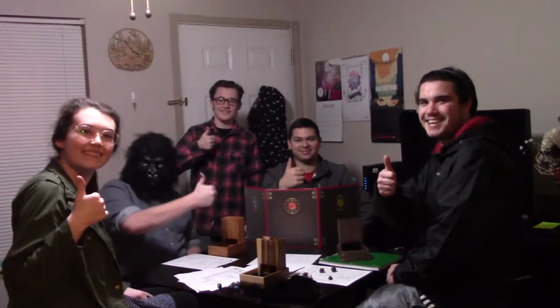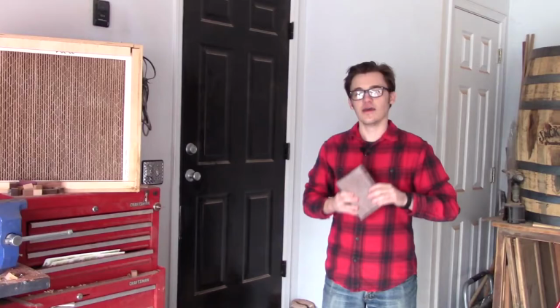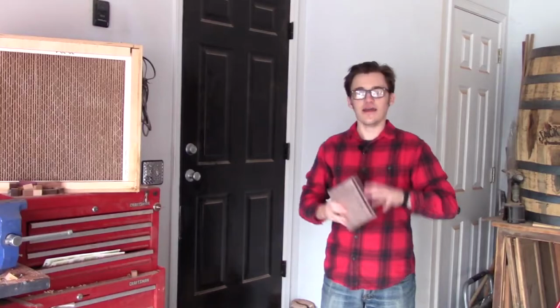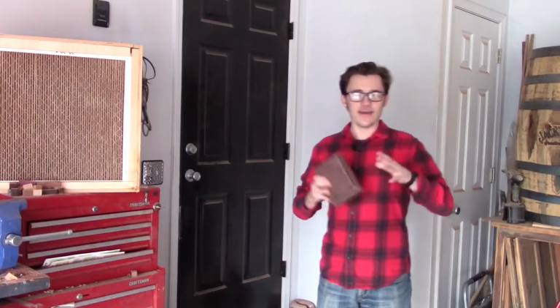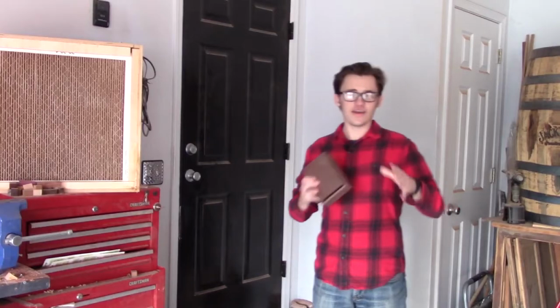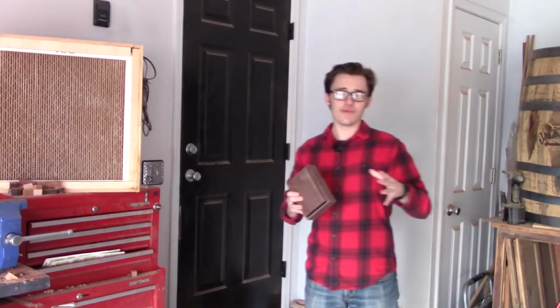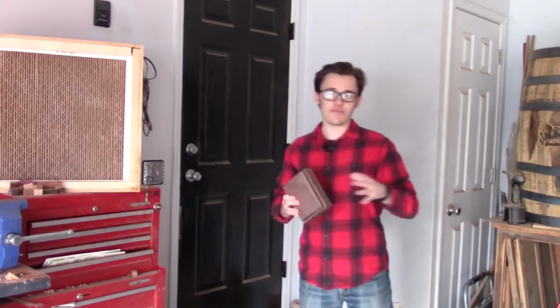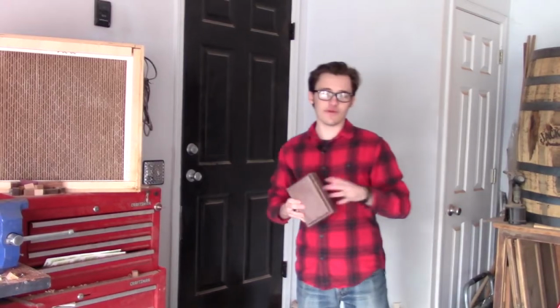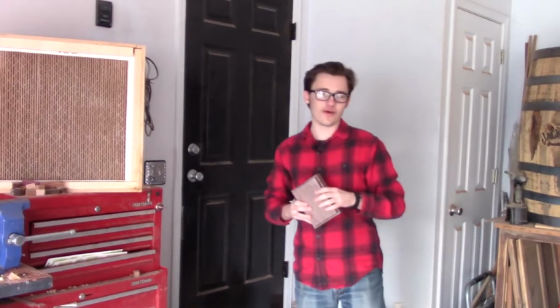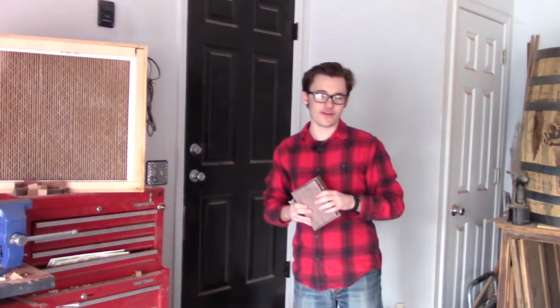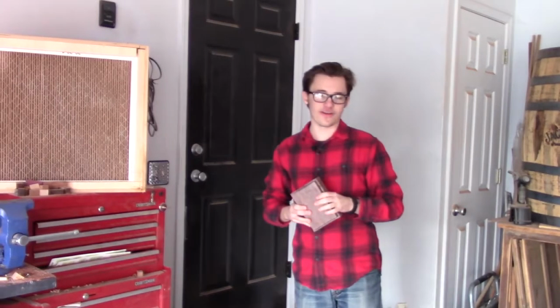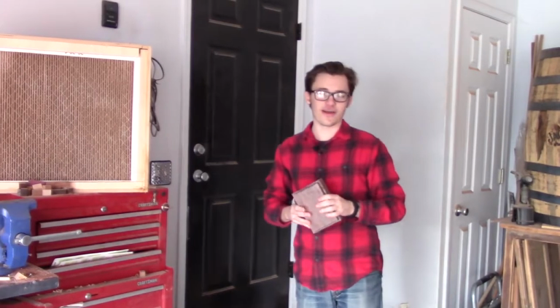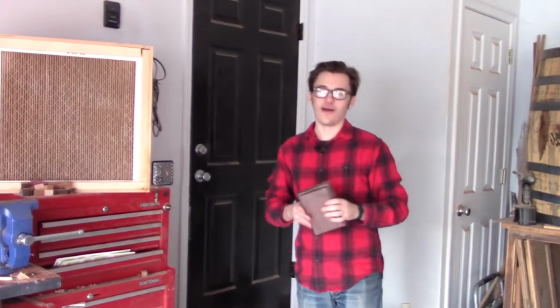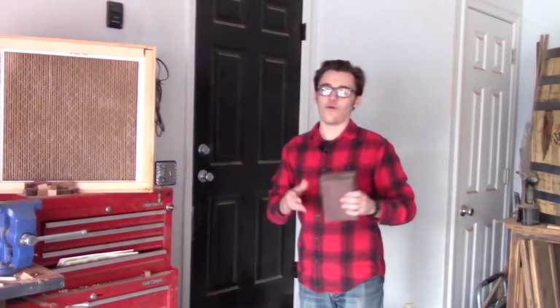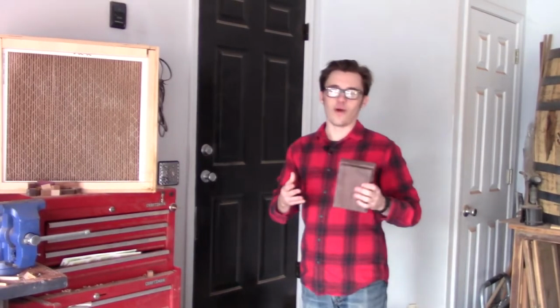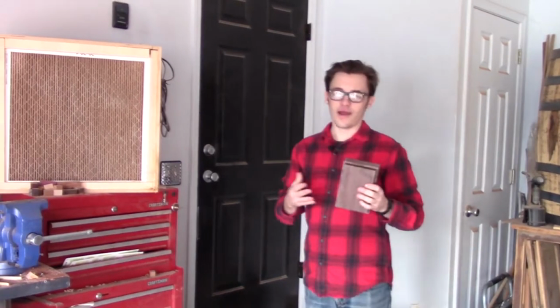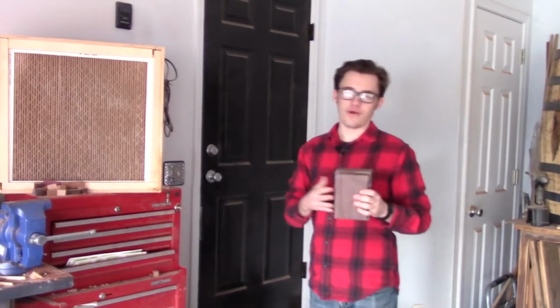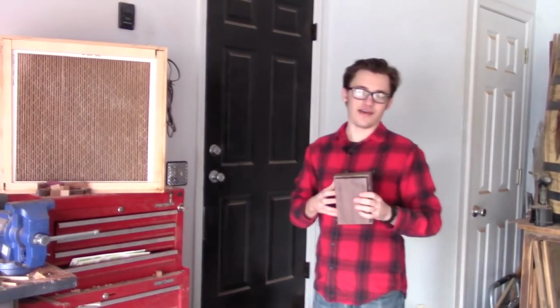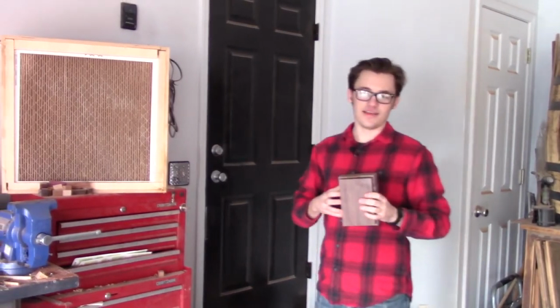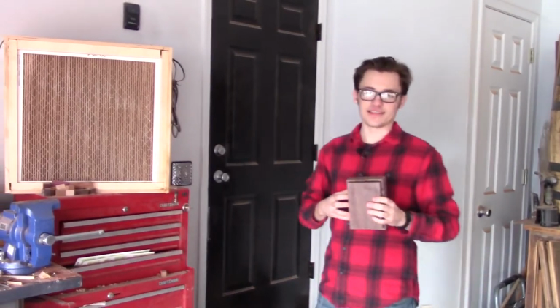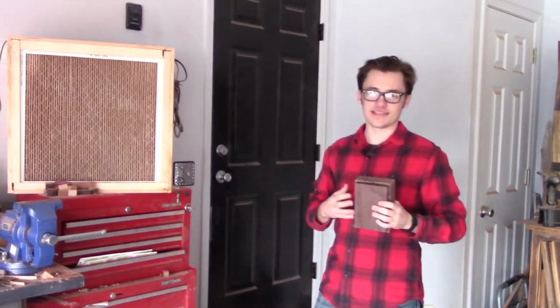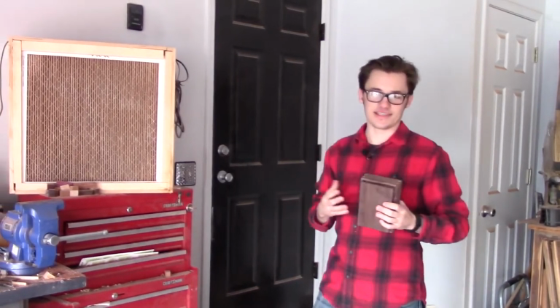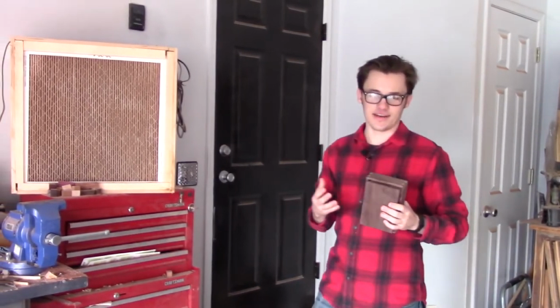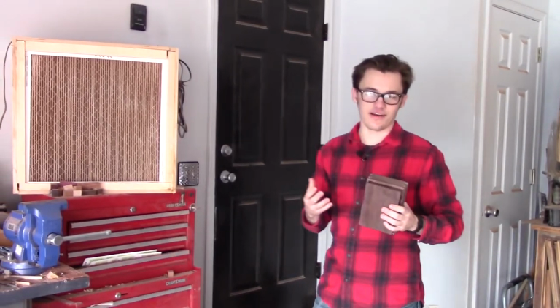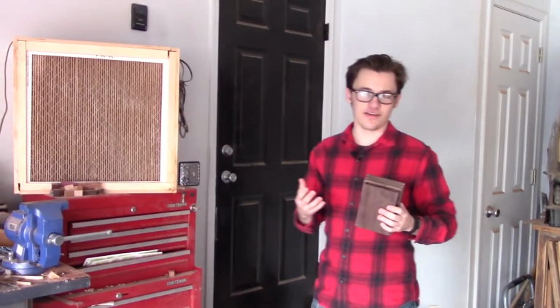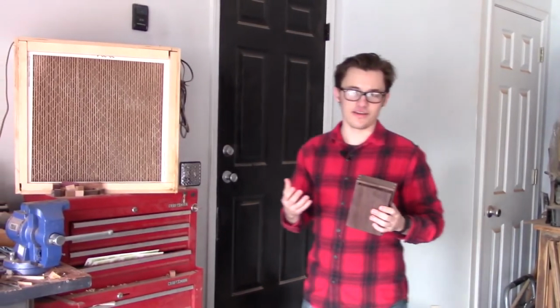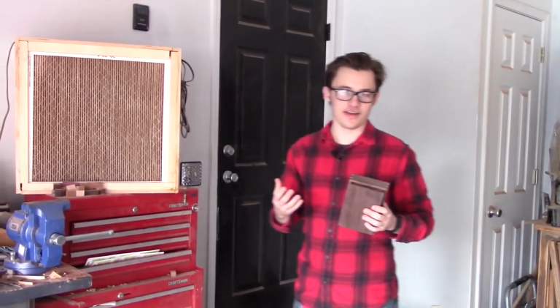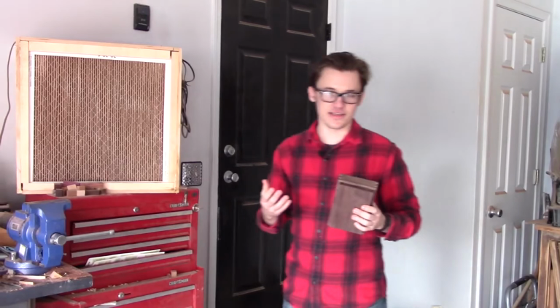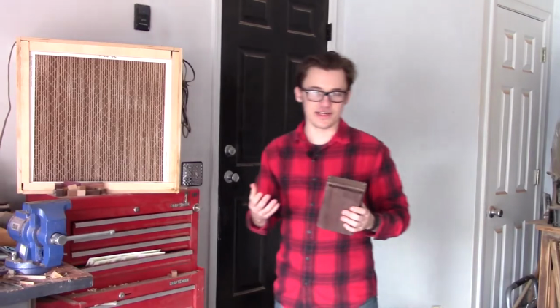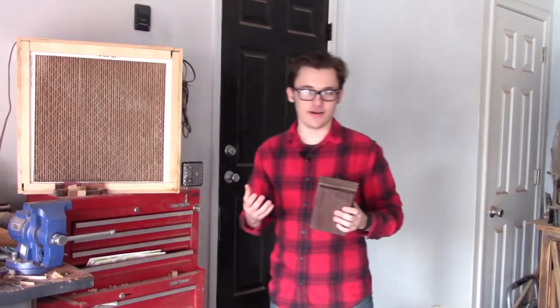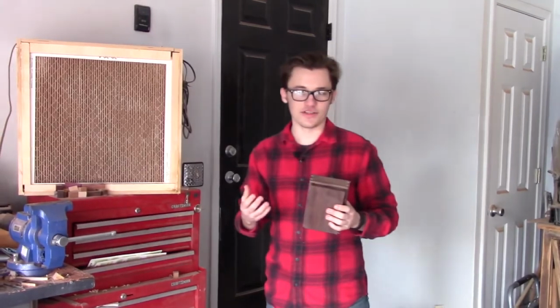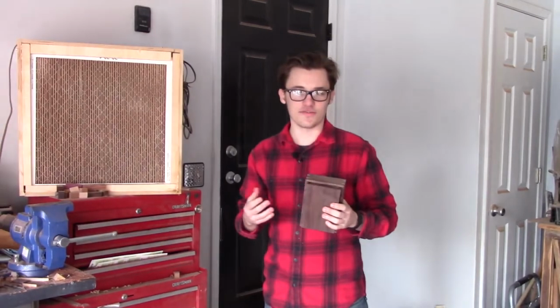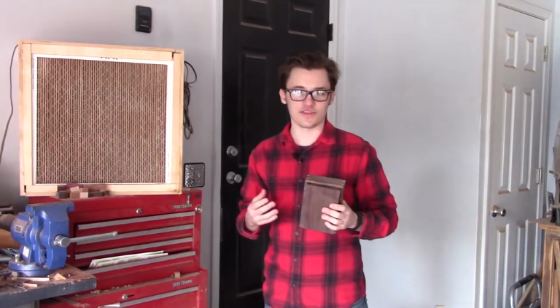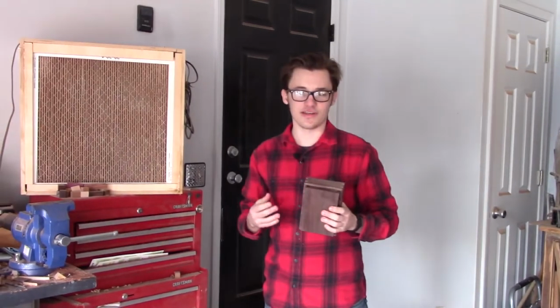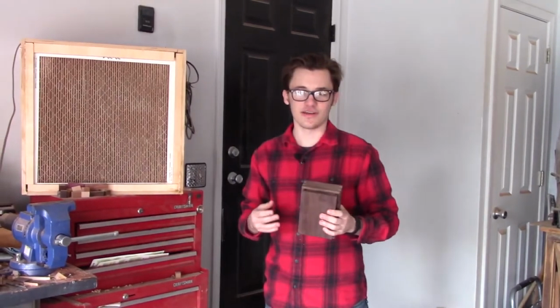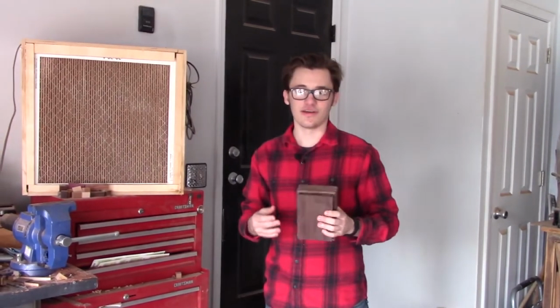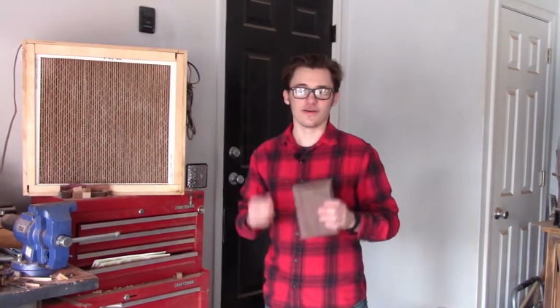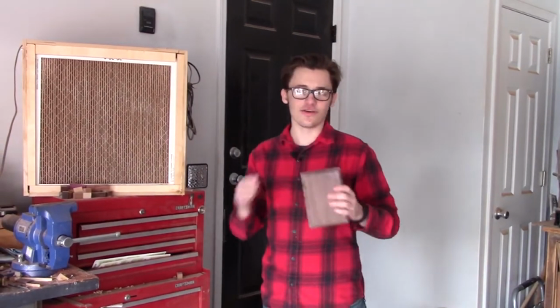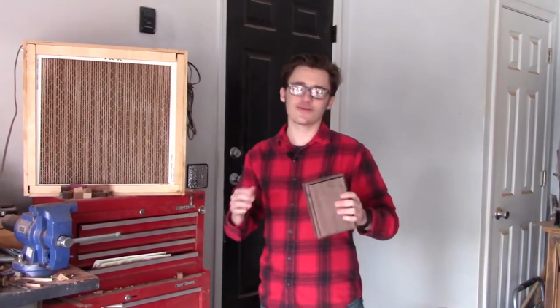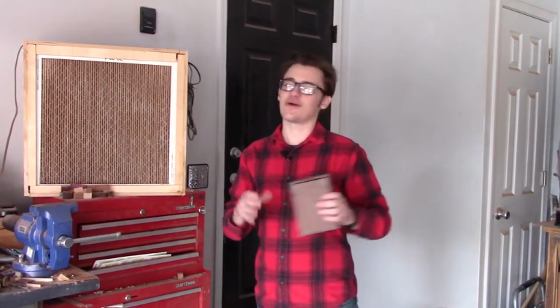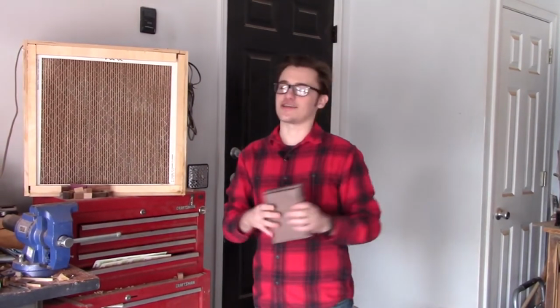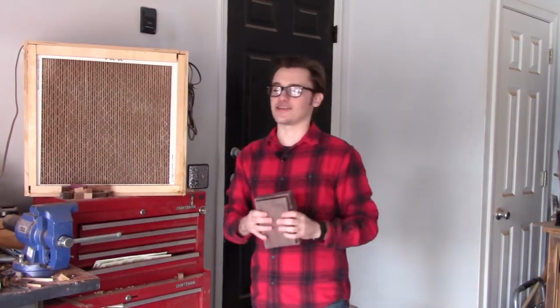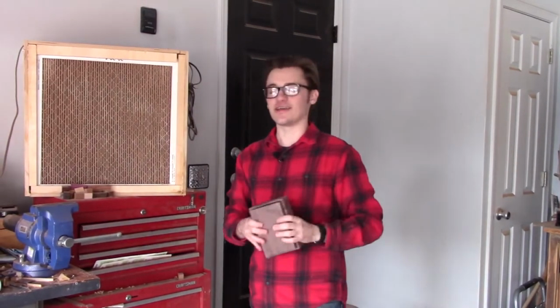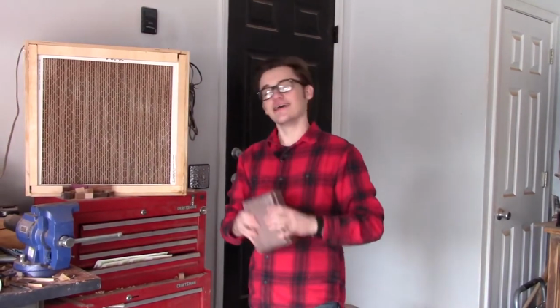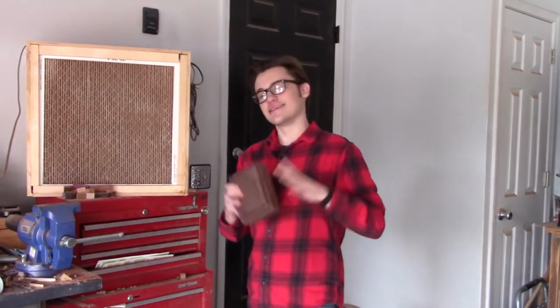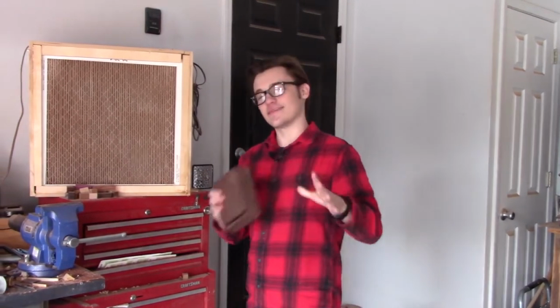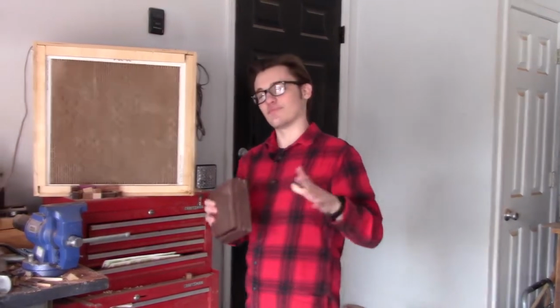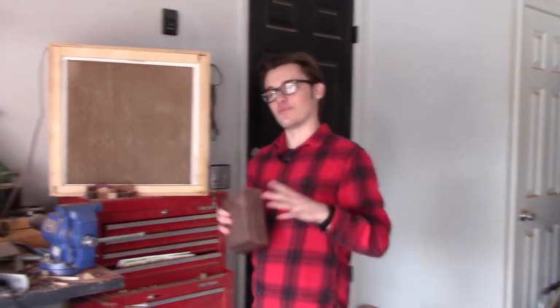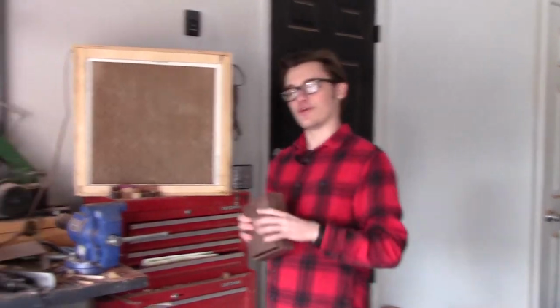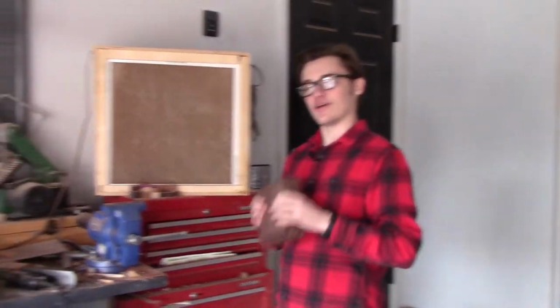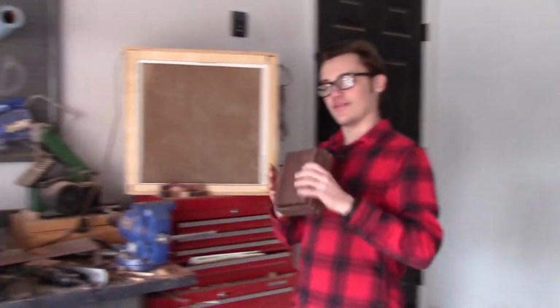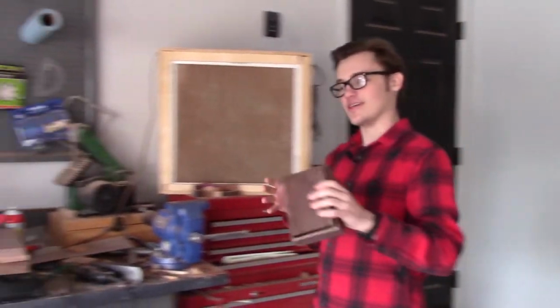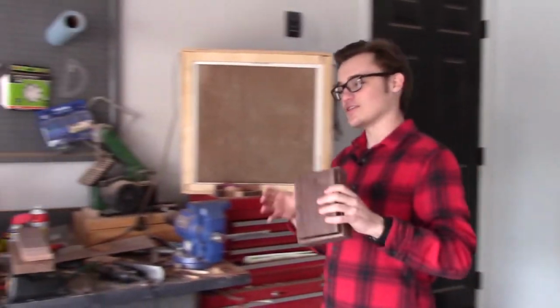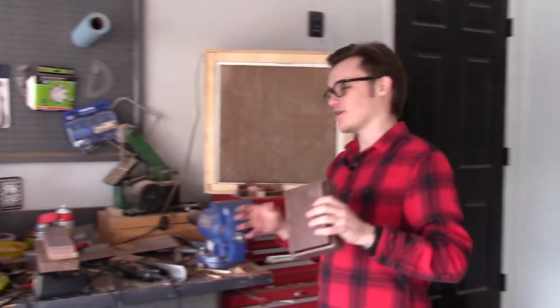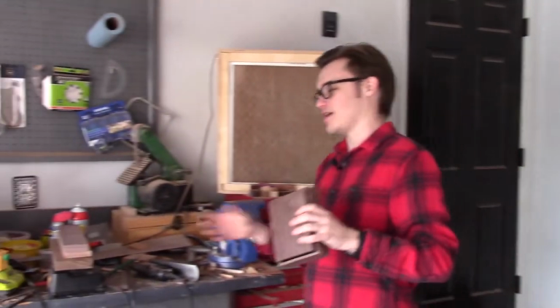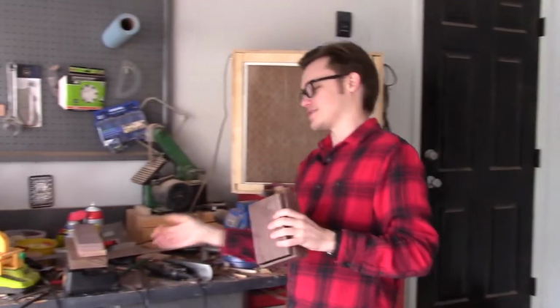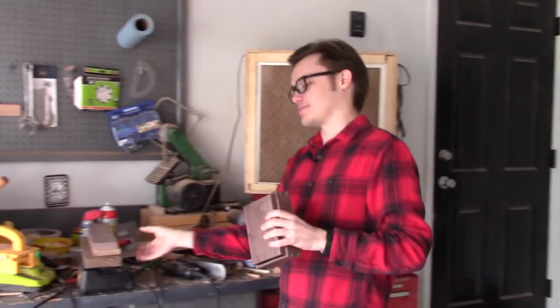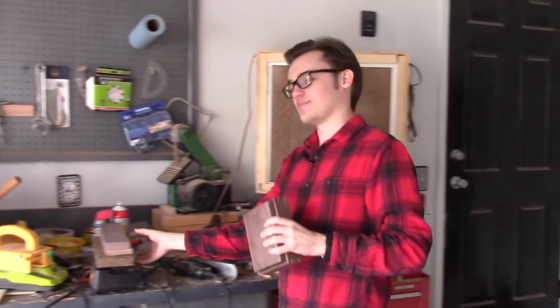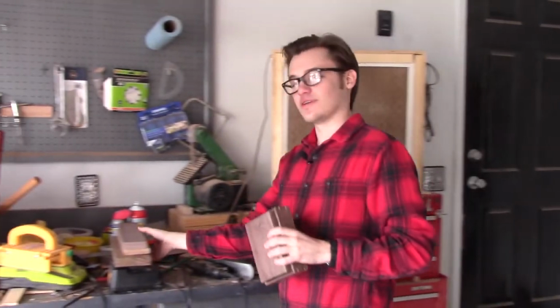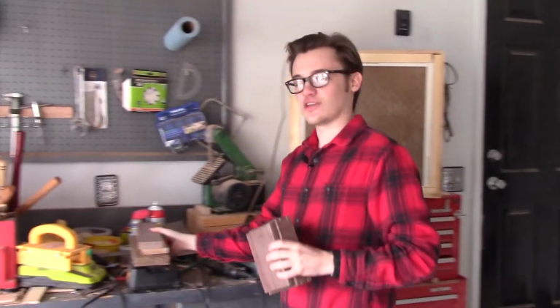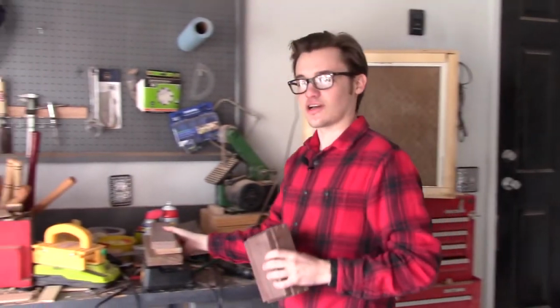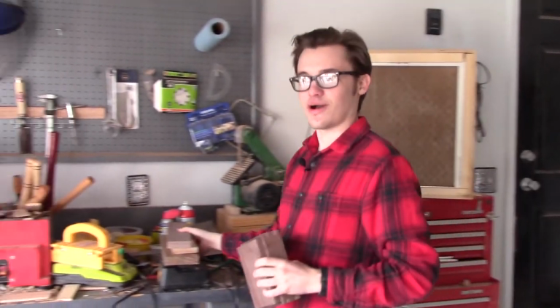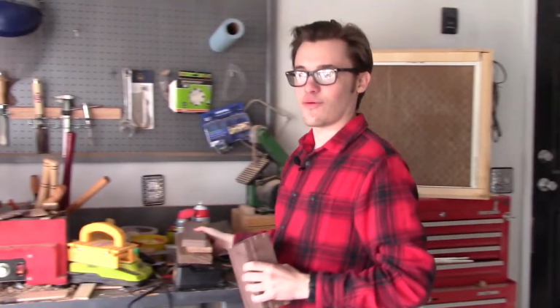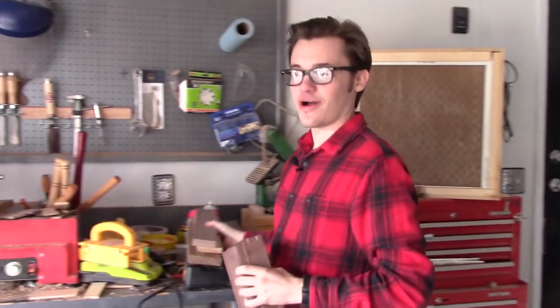Now you might be wondering, why buy this instead of other dice towers you've seen? Good question. Simply put, these are awesome. Let's talk about why.